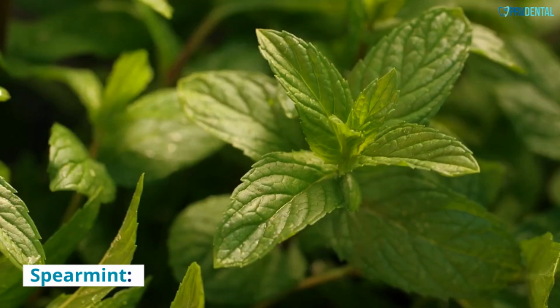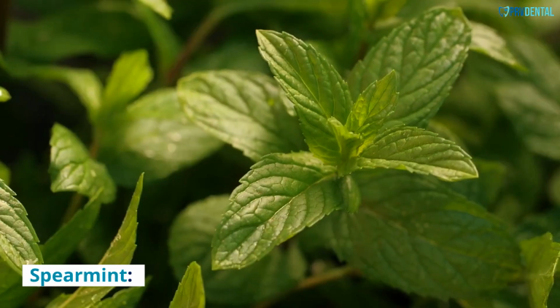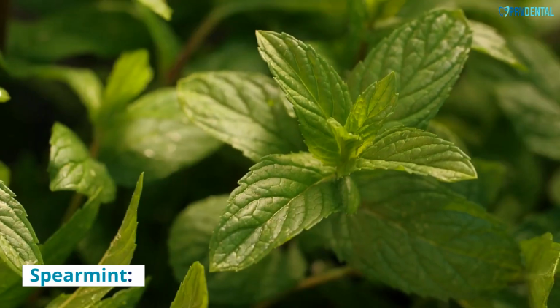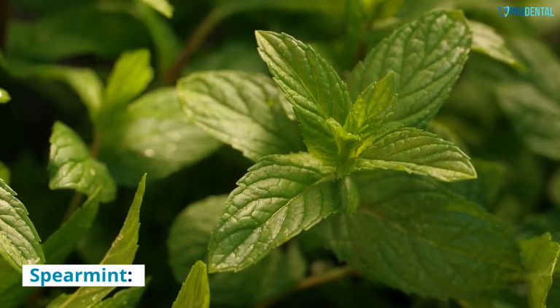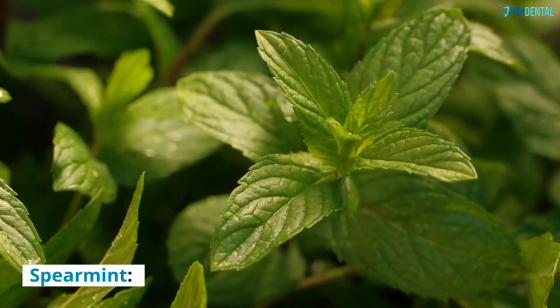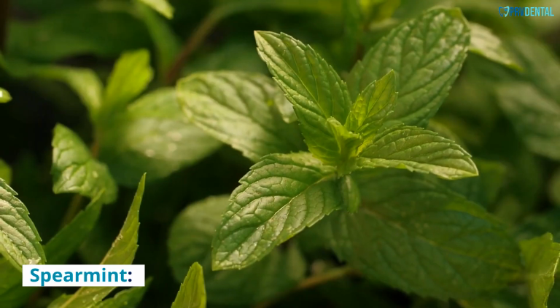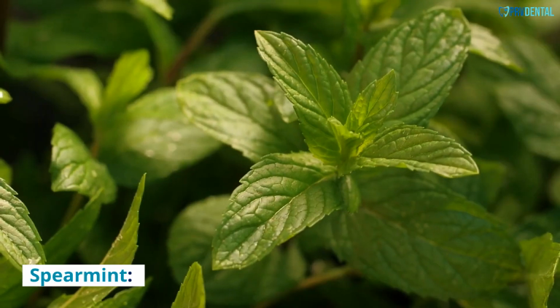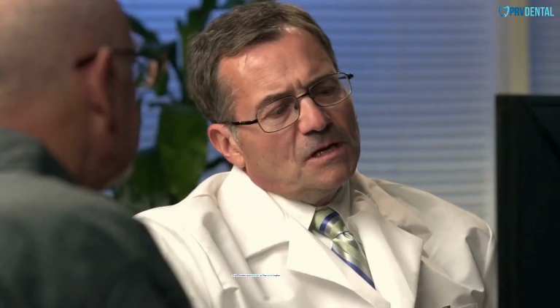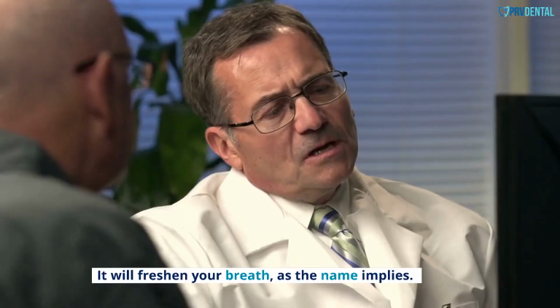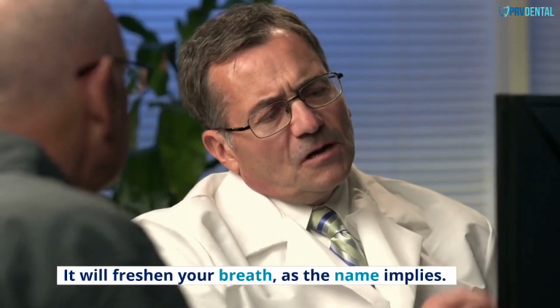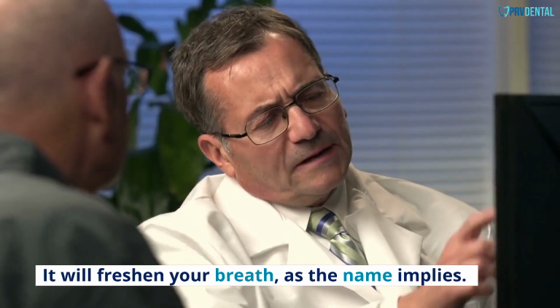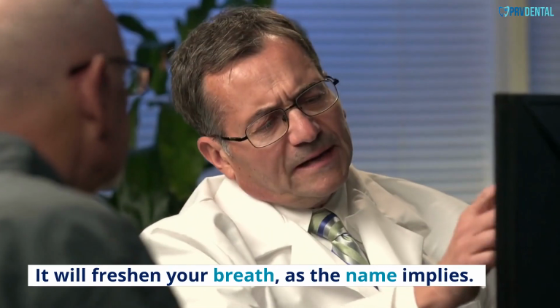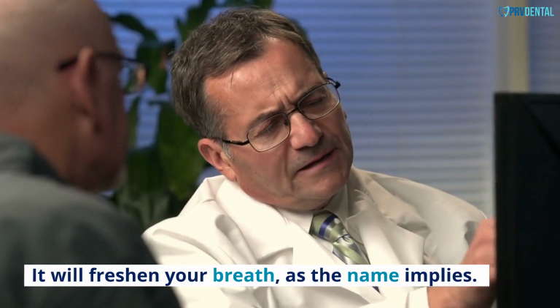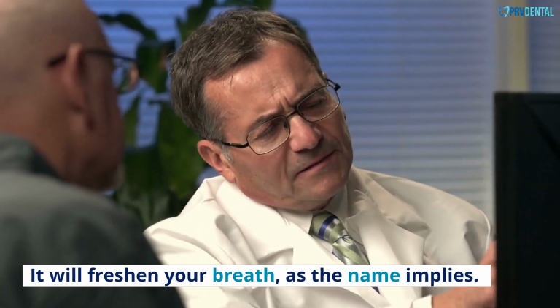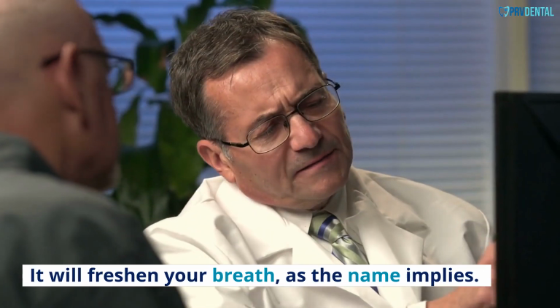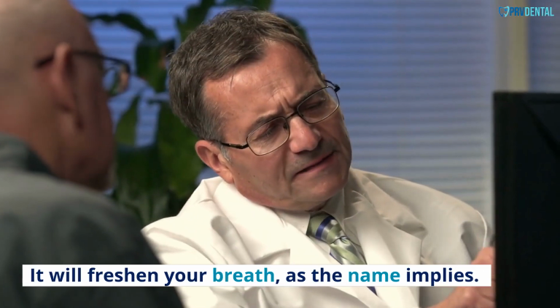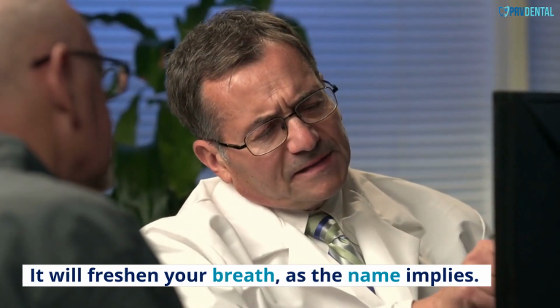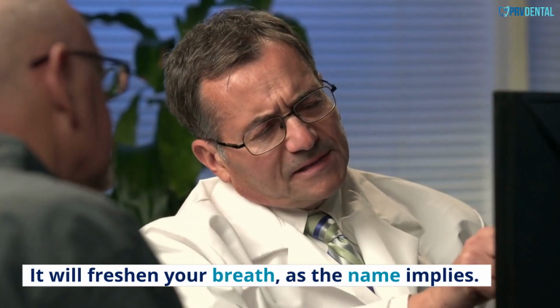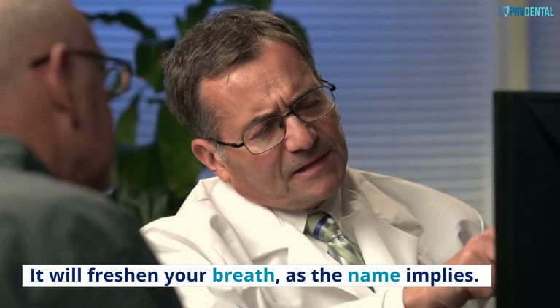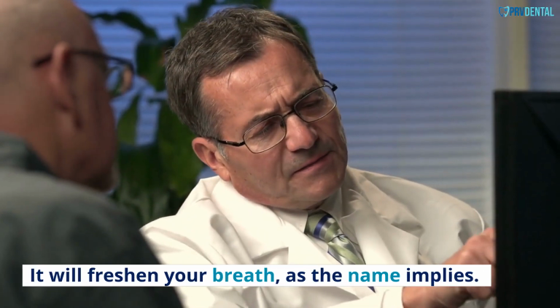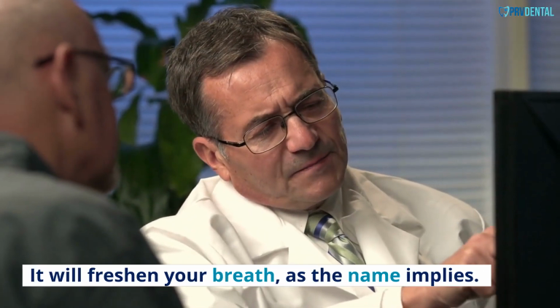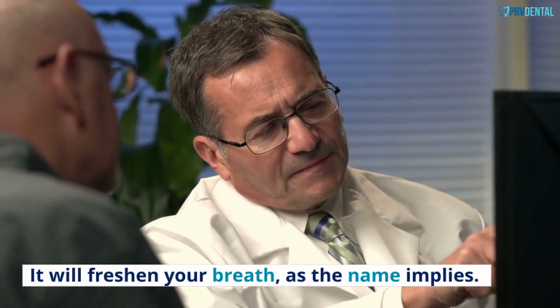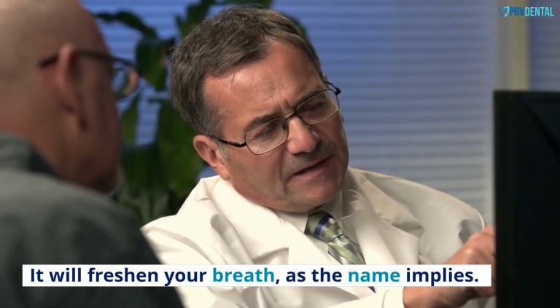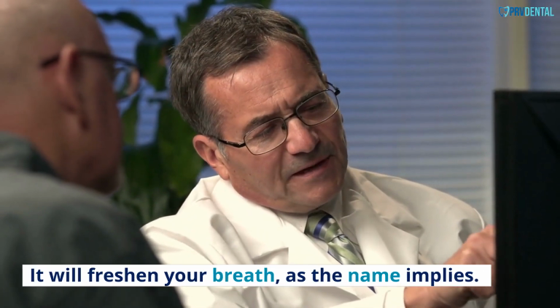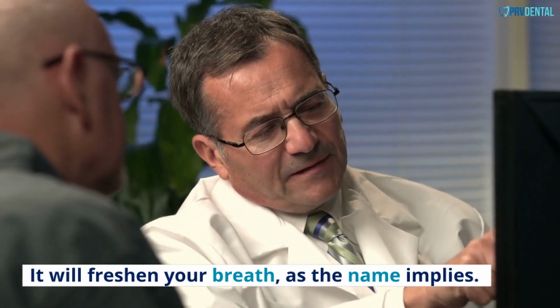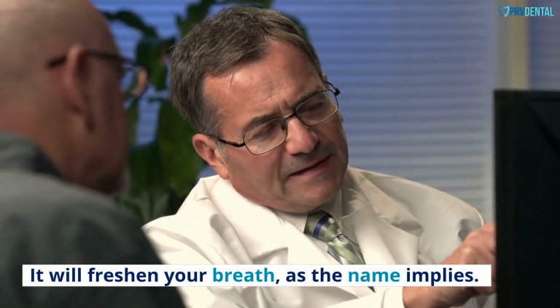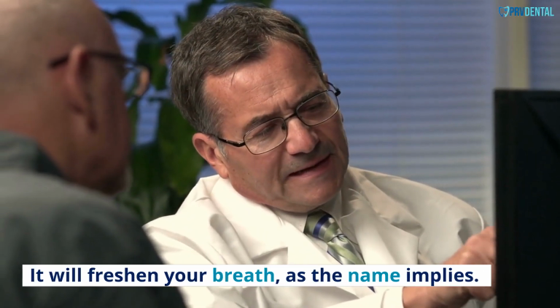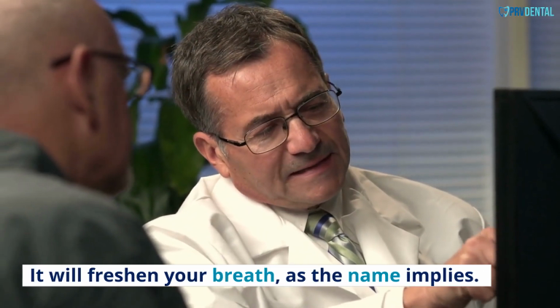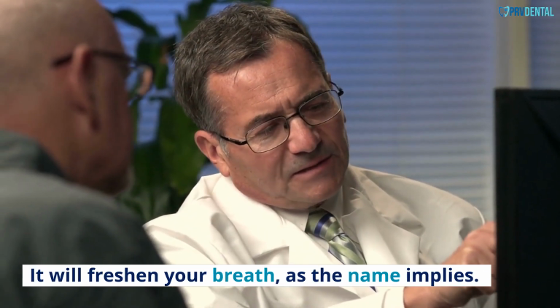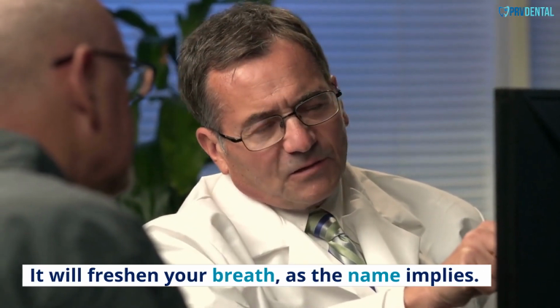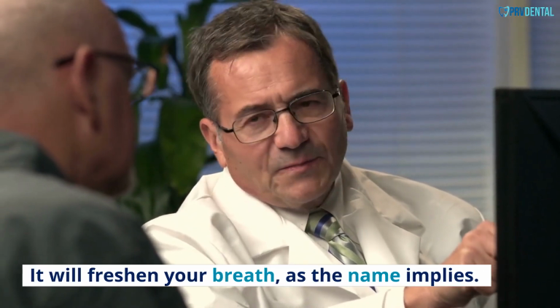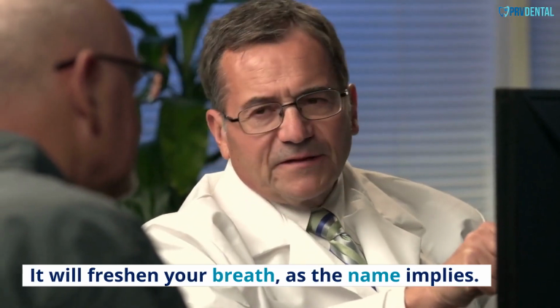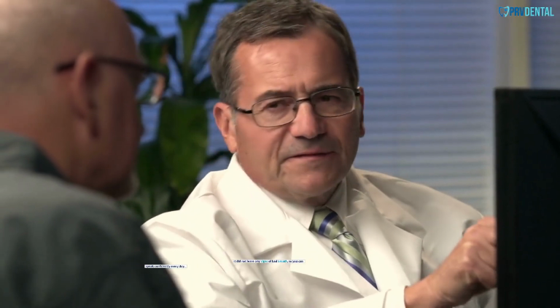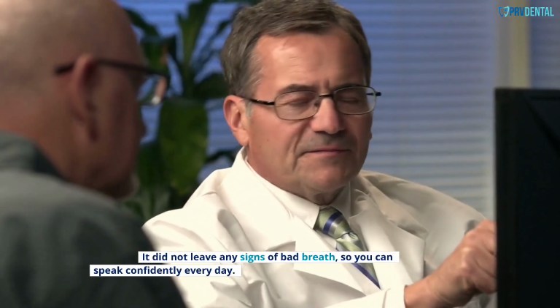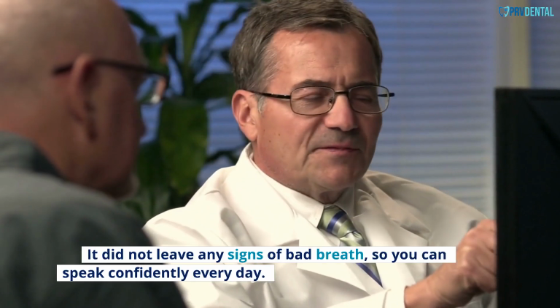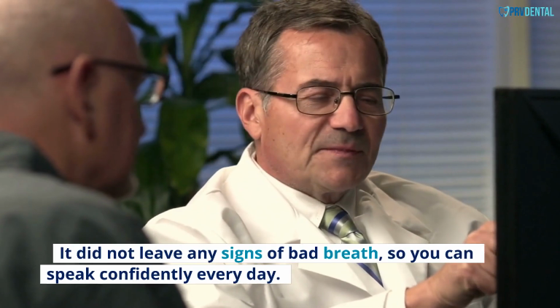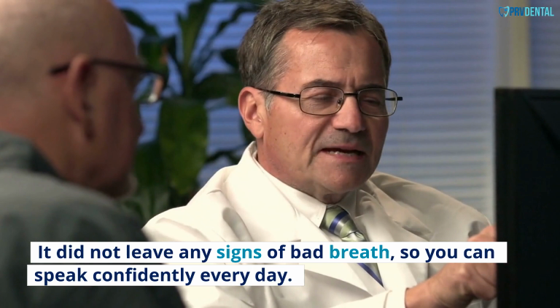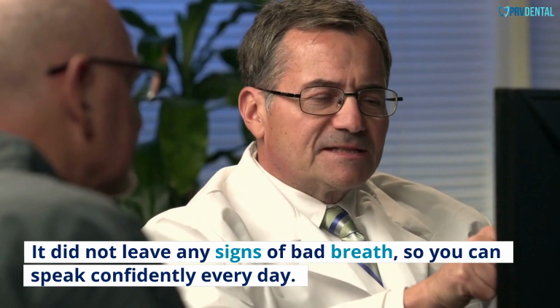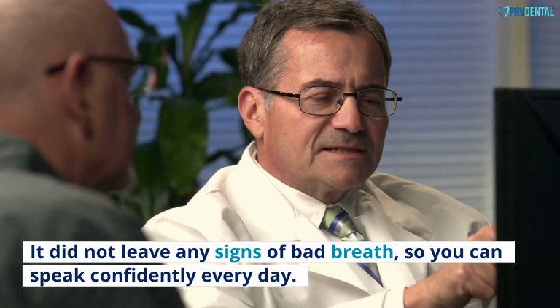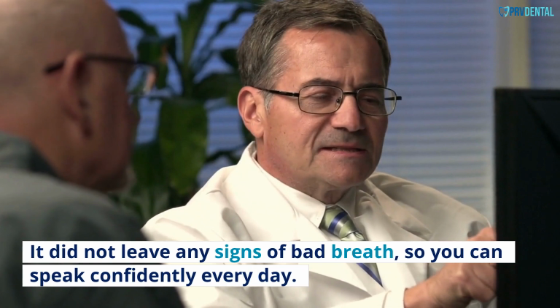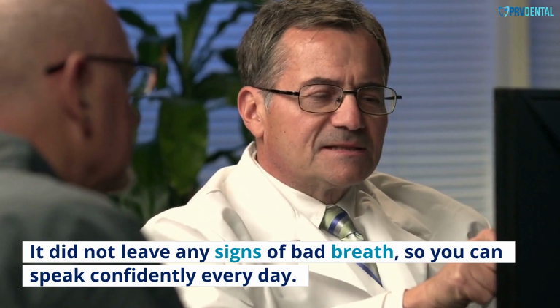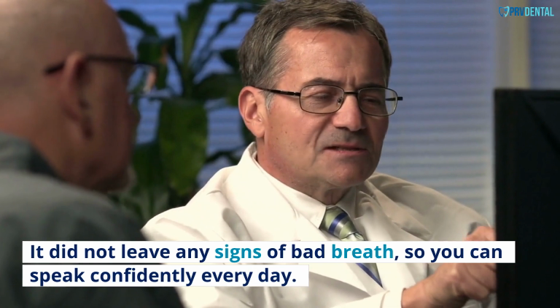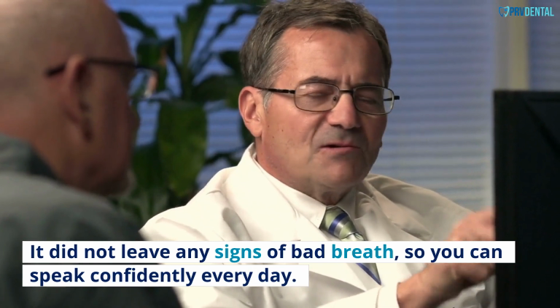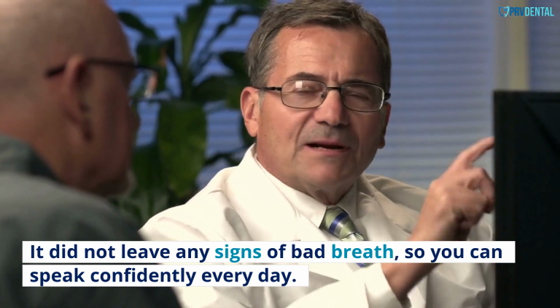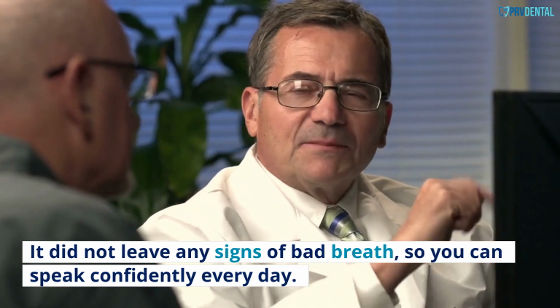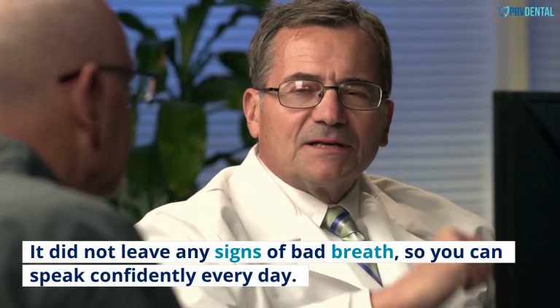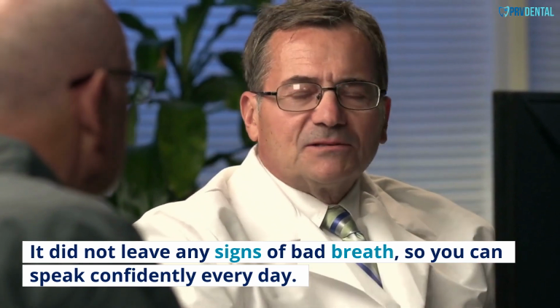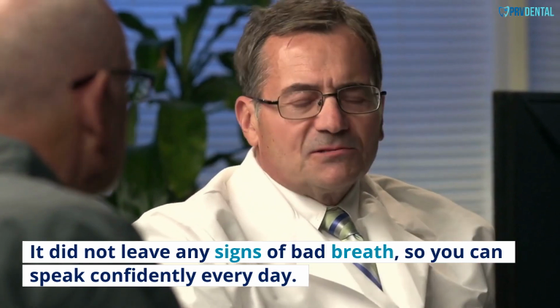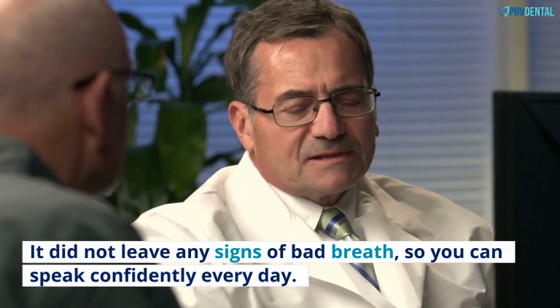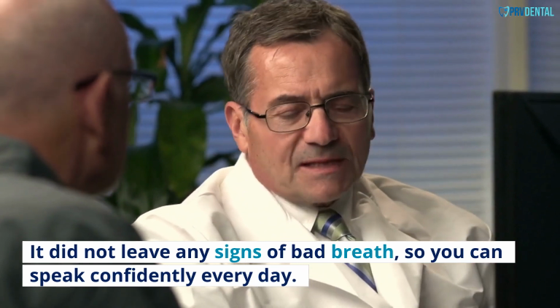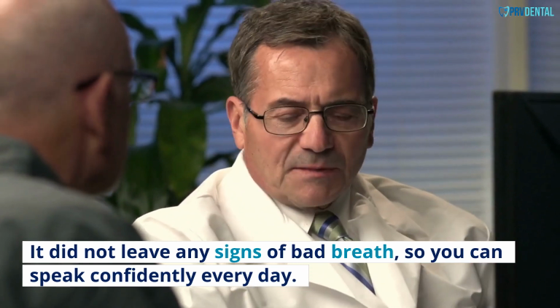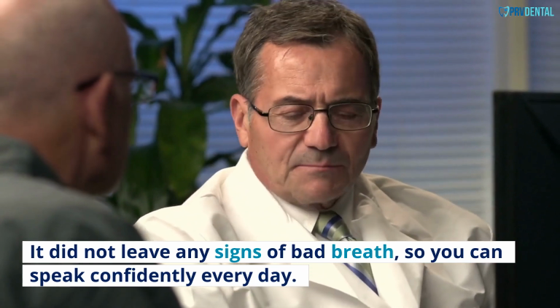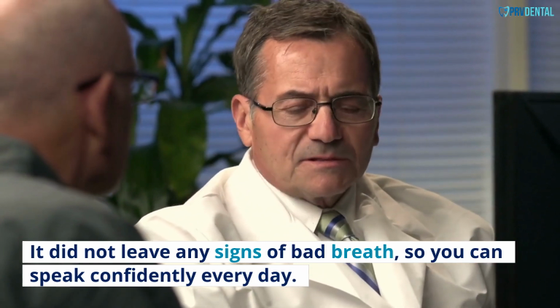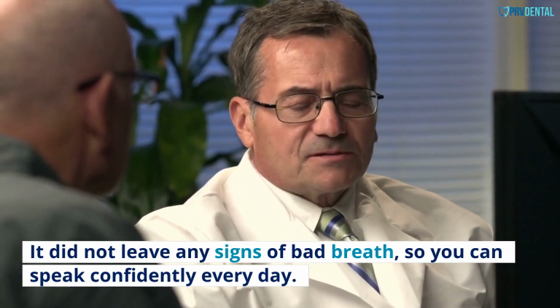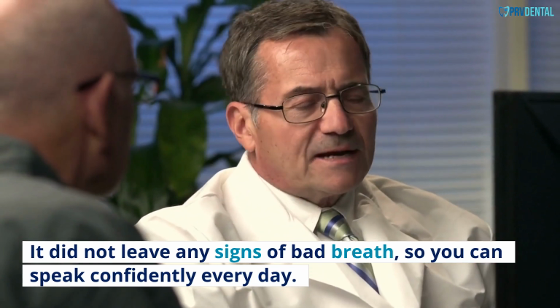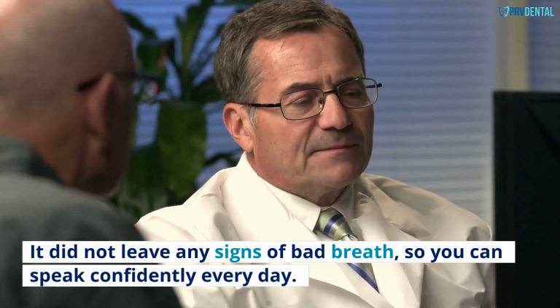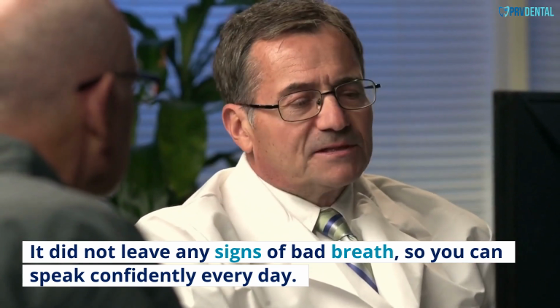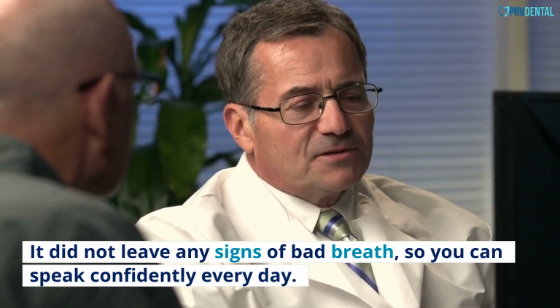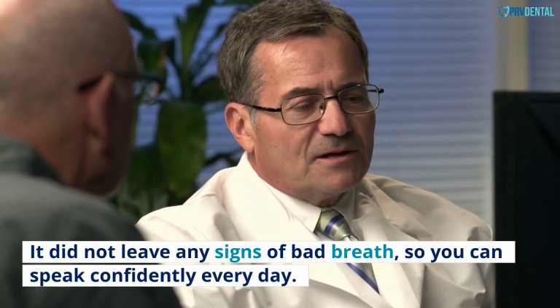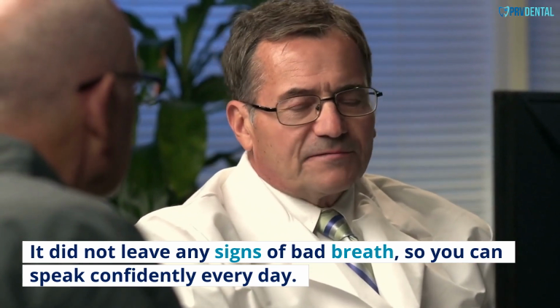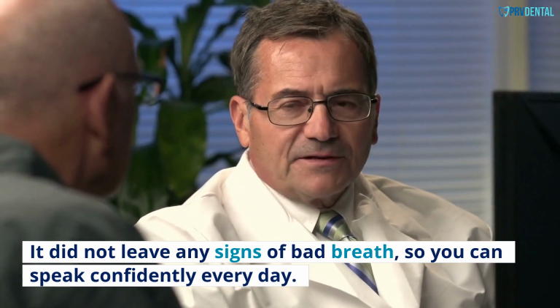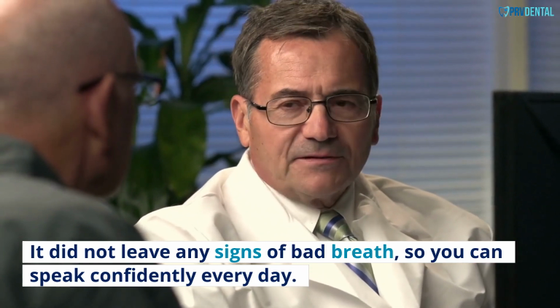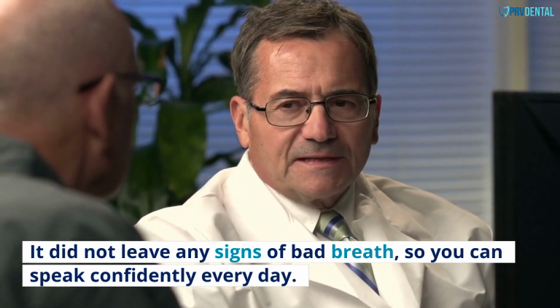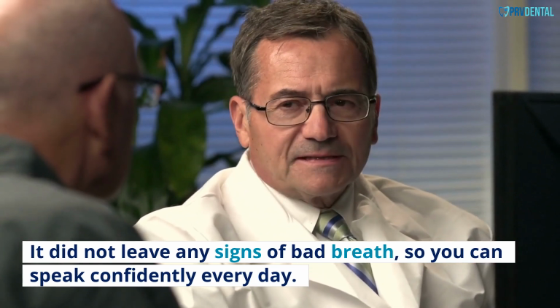Spearmint: It will freshen your breath, as the name implies. It did not leave any signs of bad breath, so you can speak confidently every day.